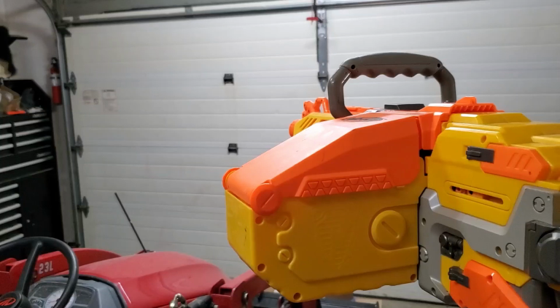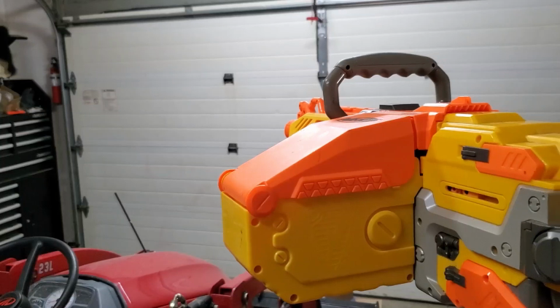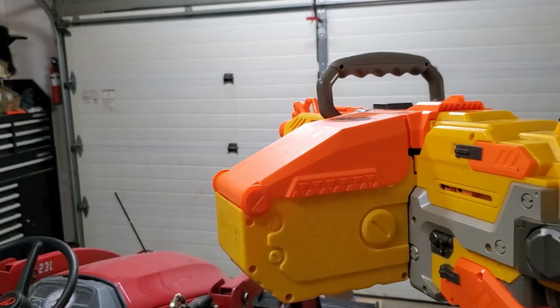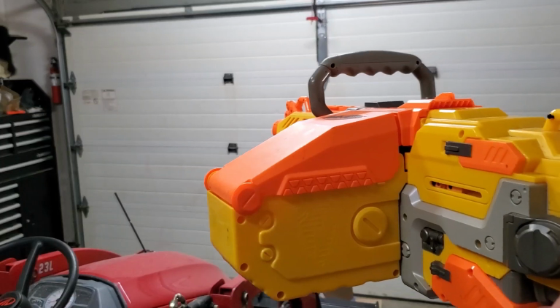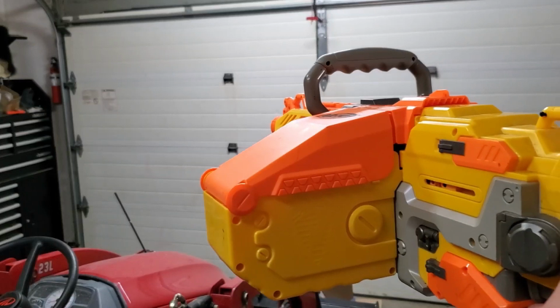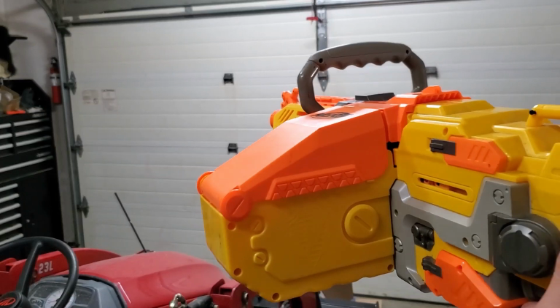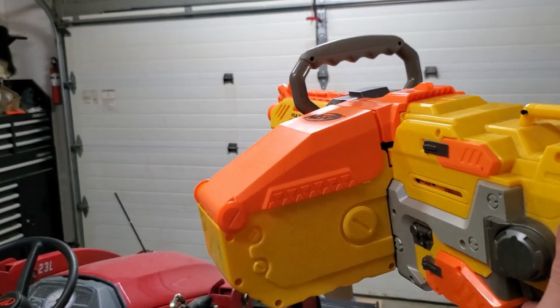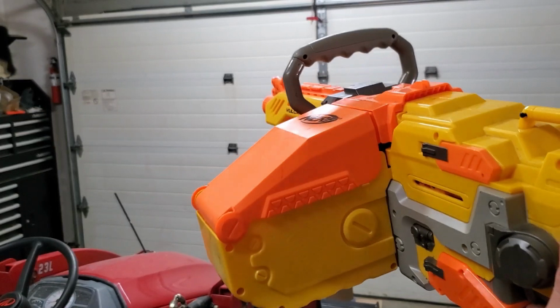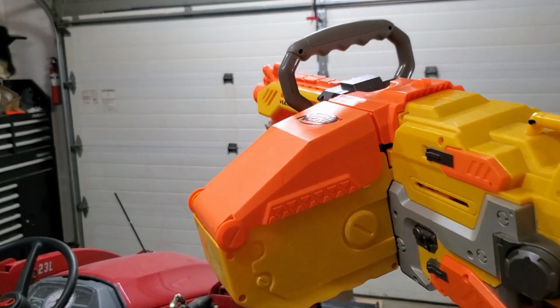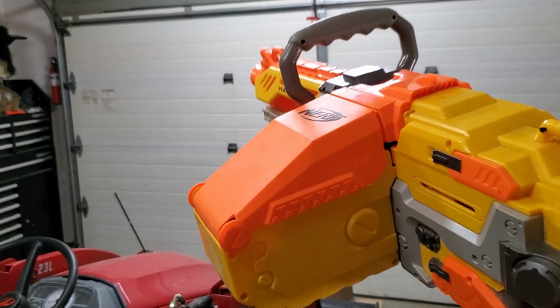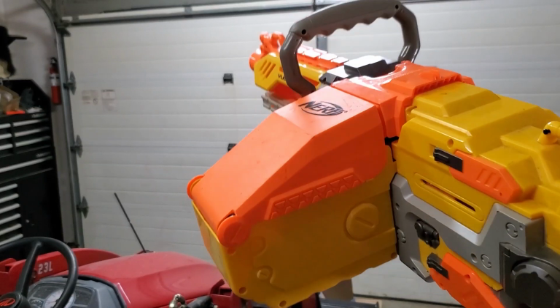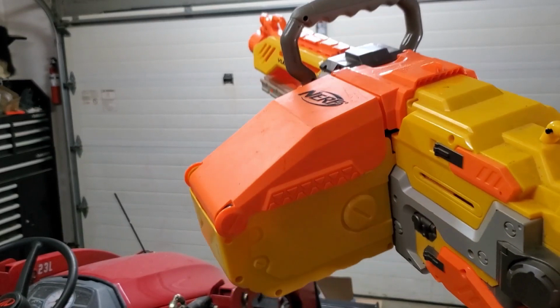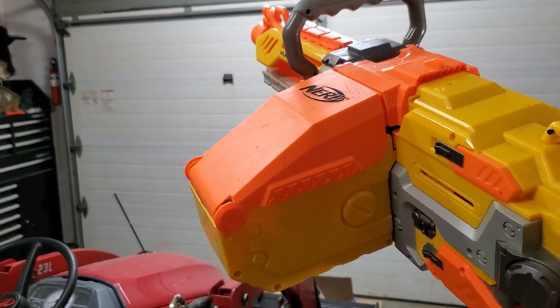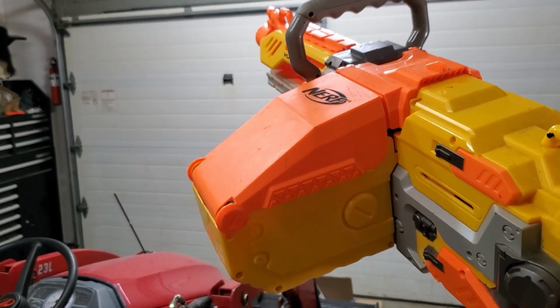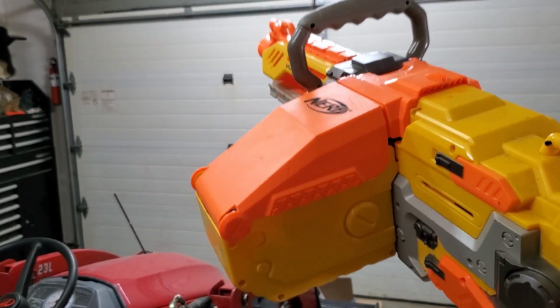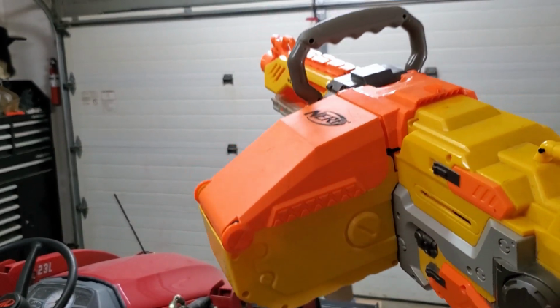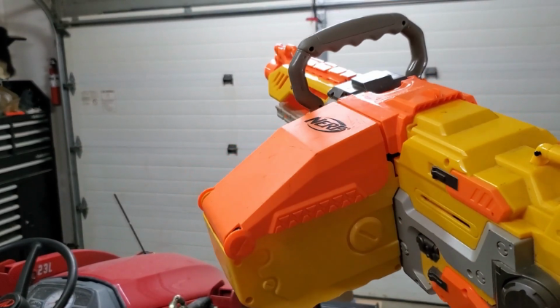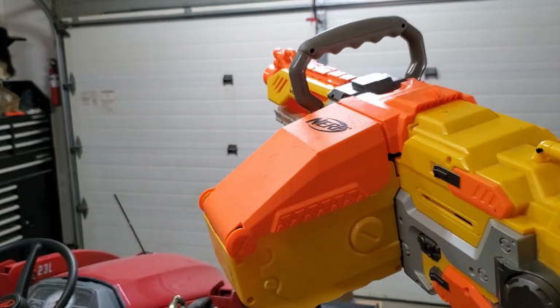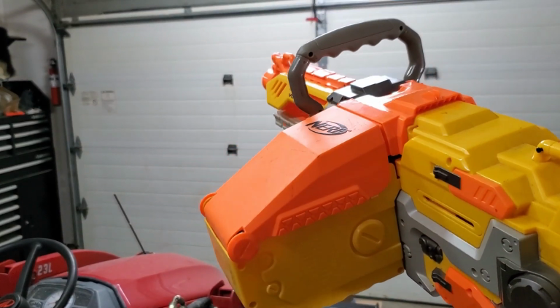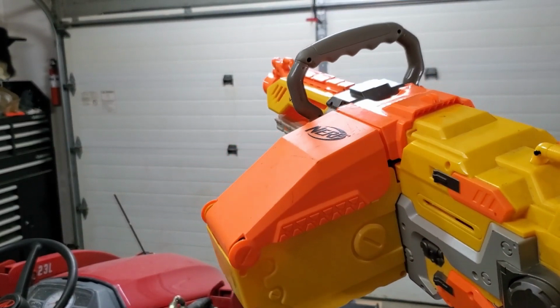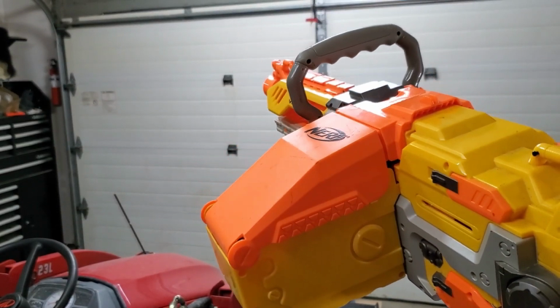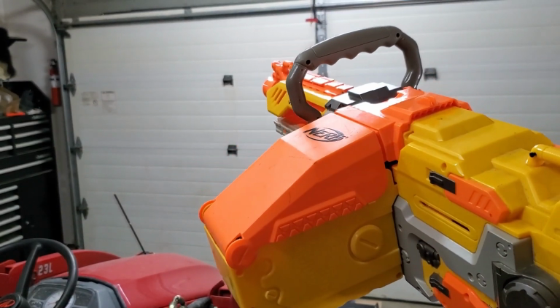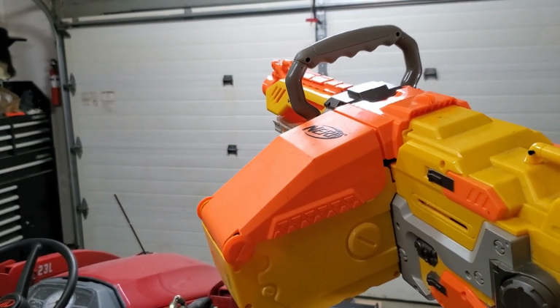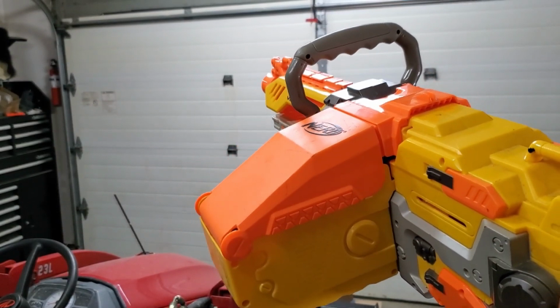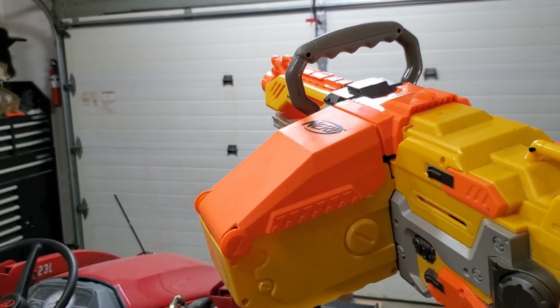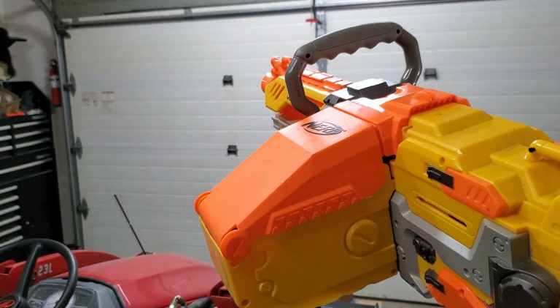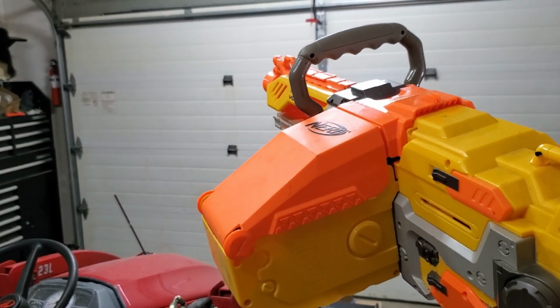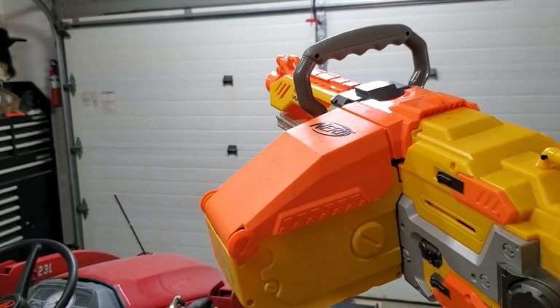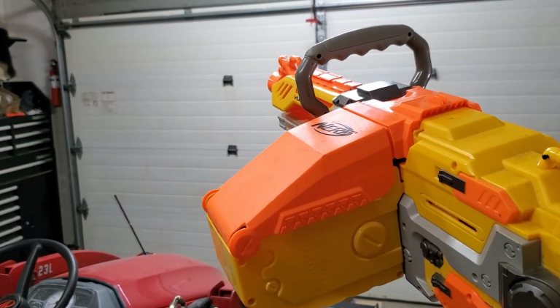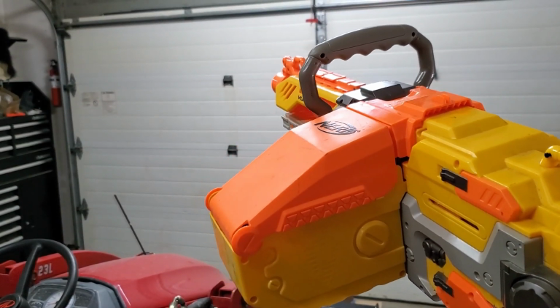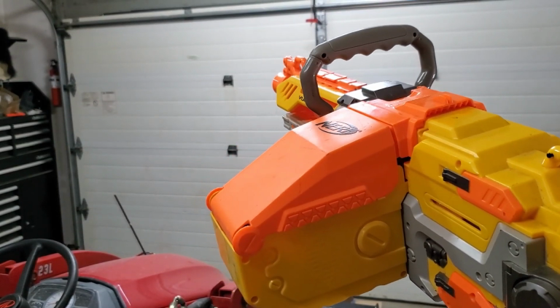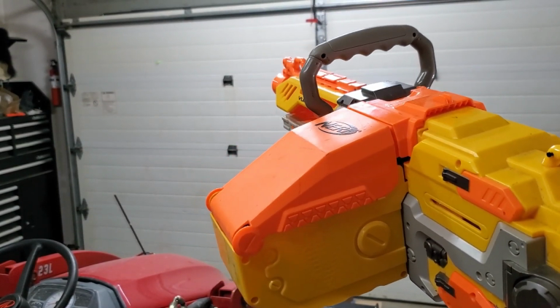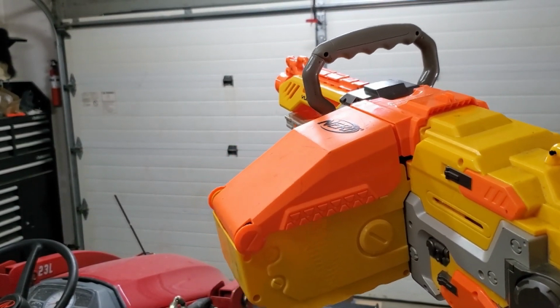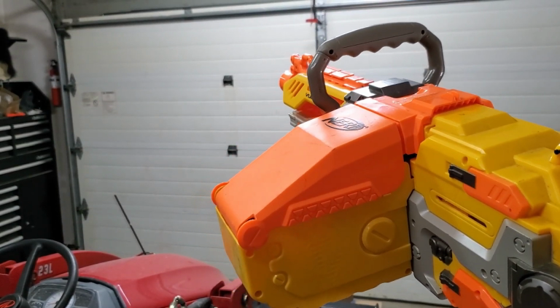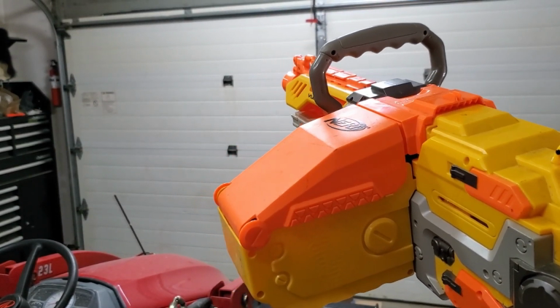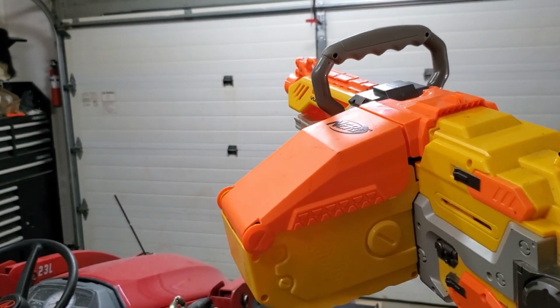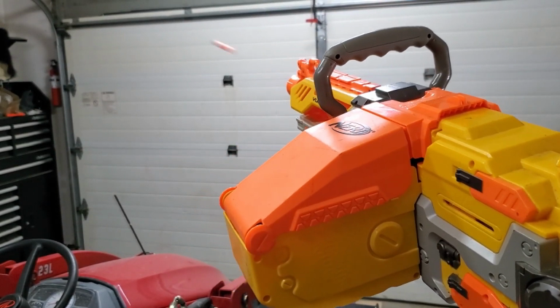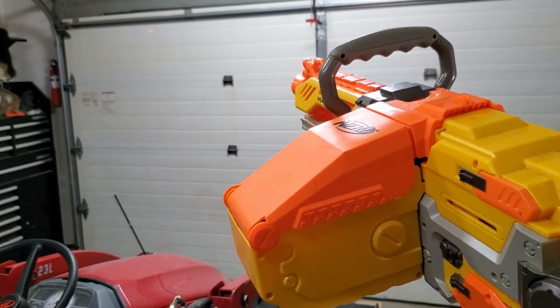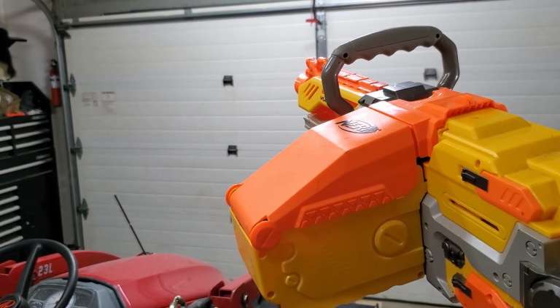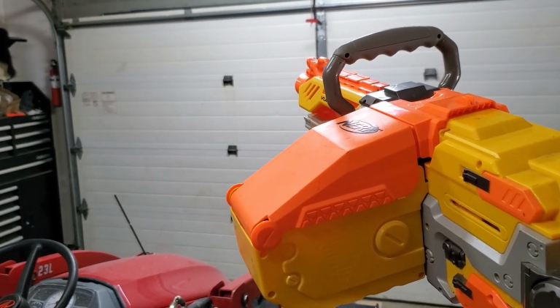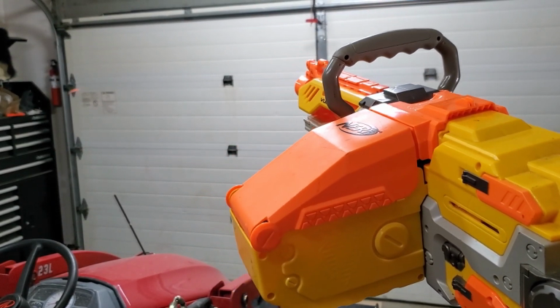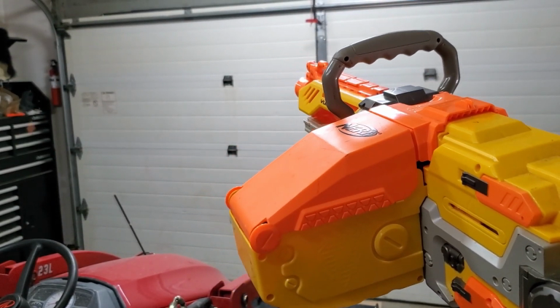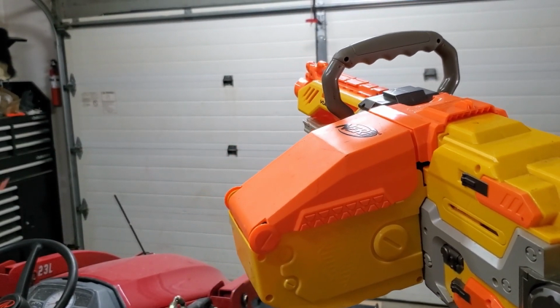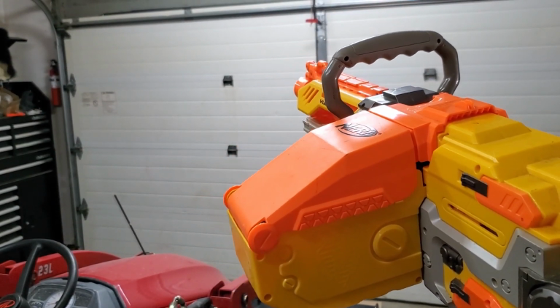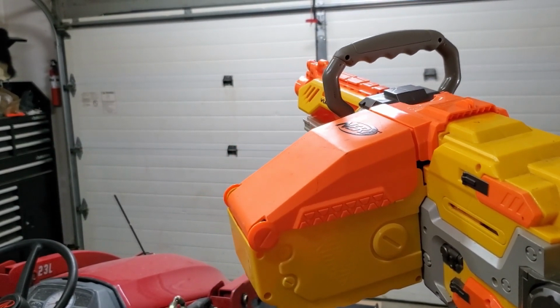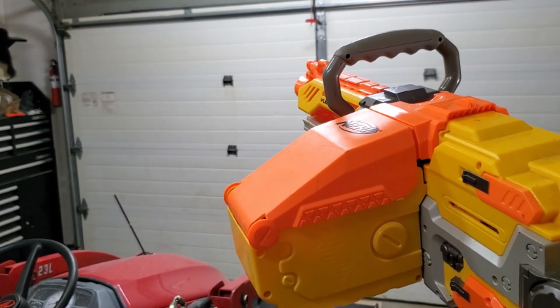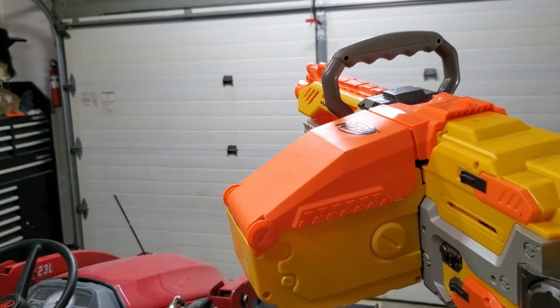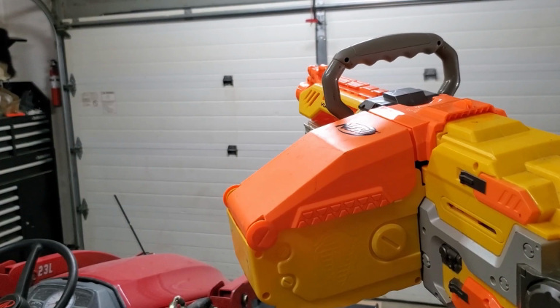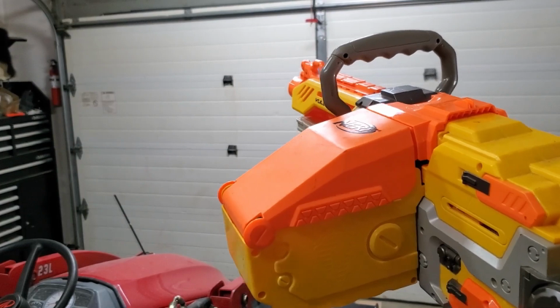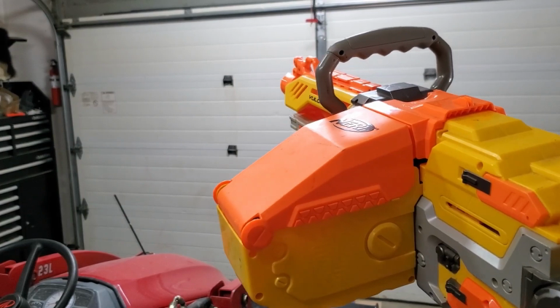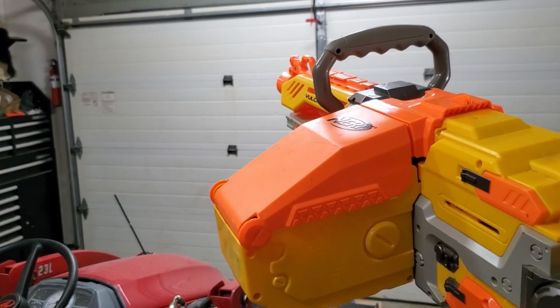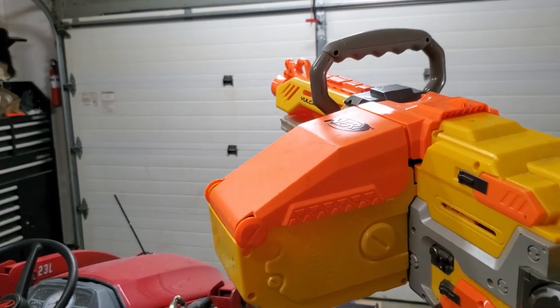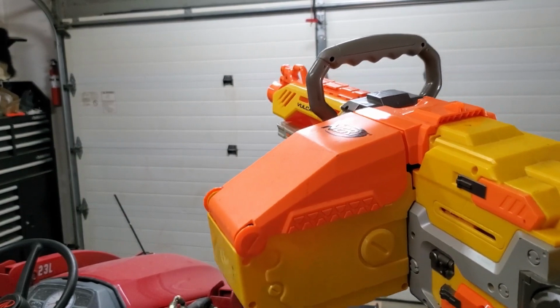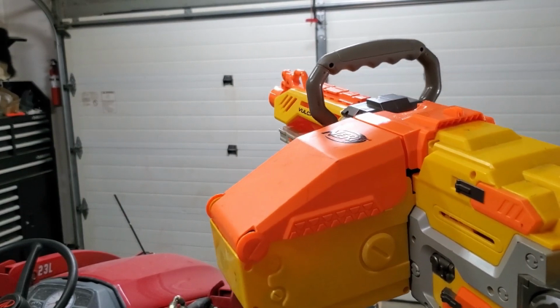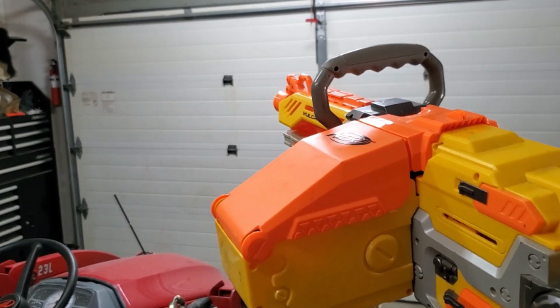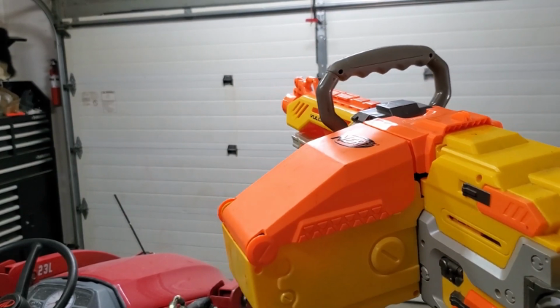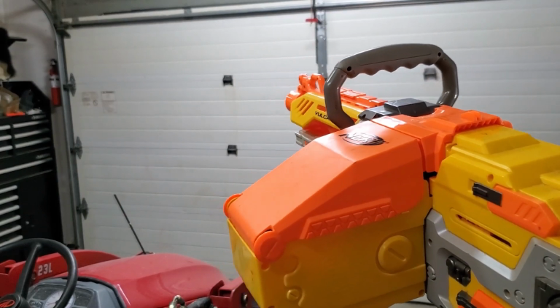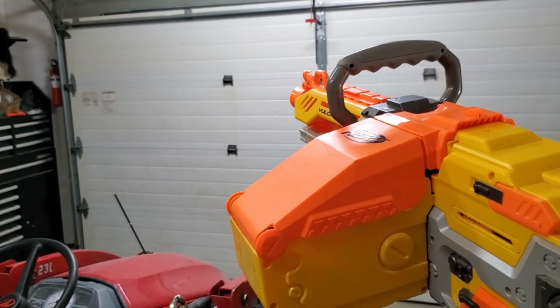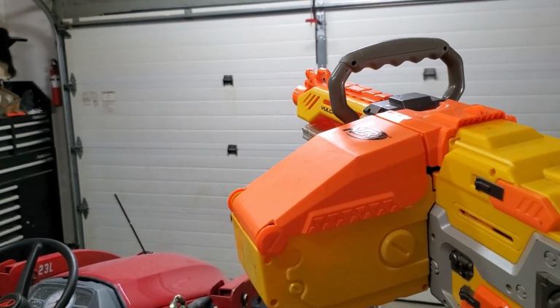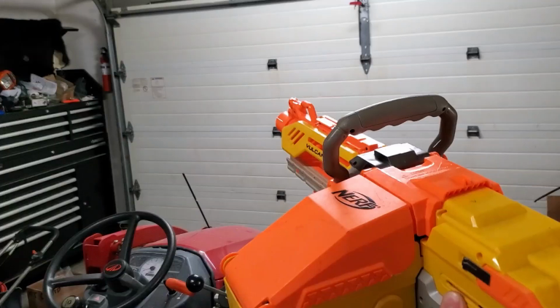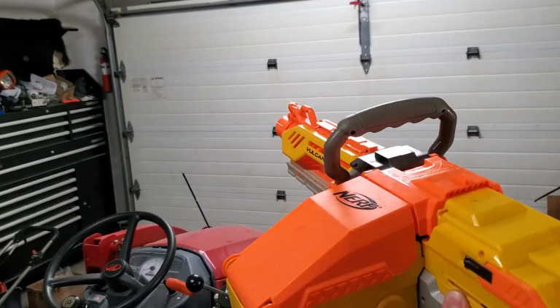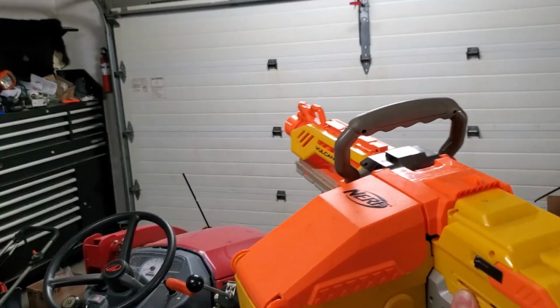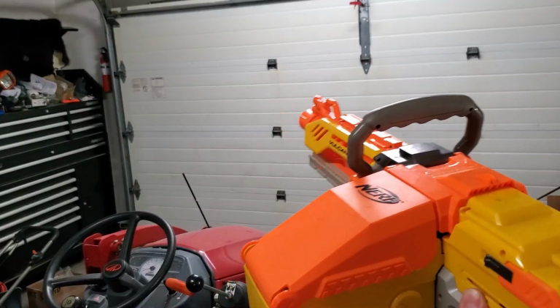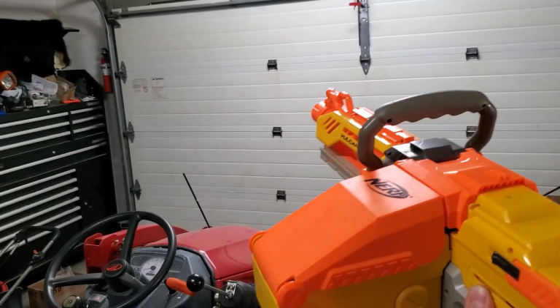Hey guys, today I'm gonna teach you how to turn this into this.